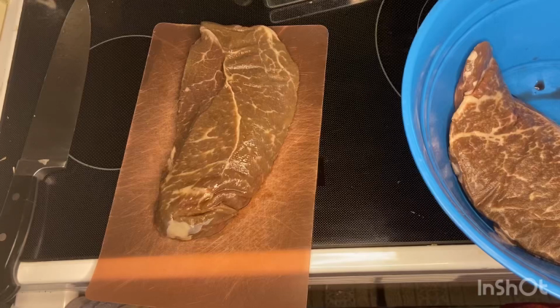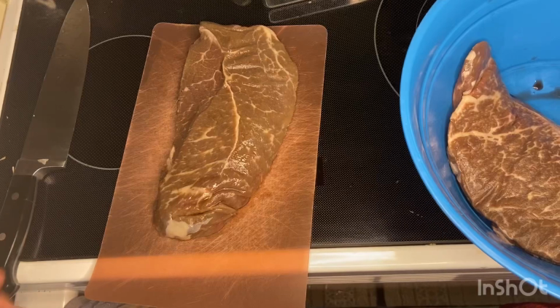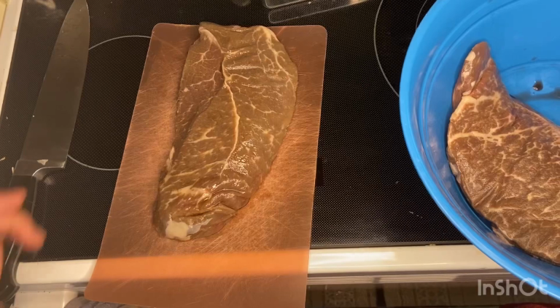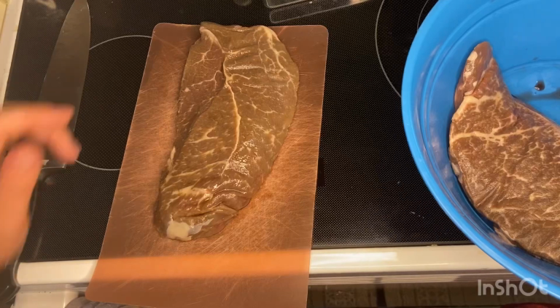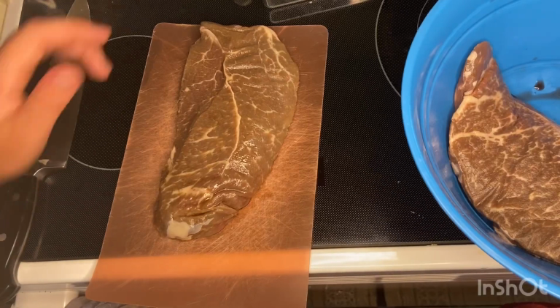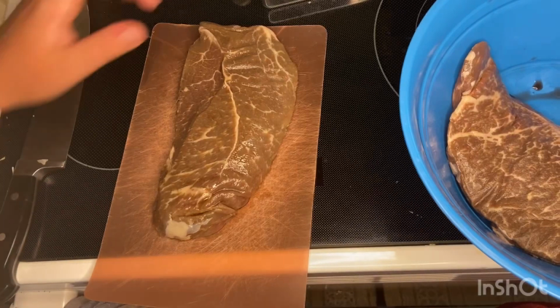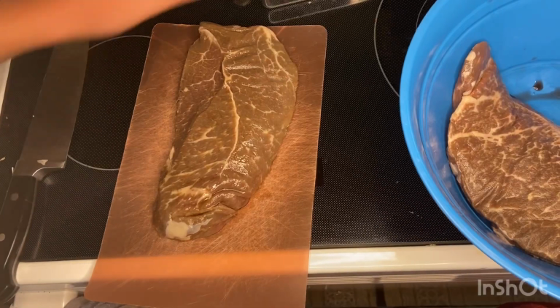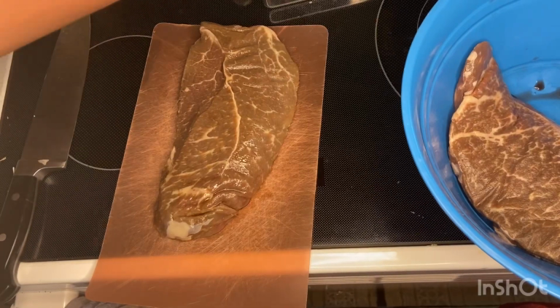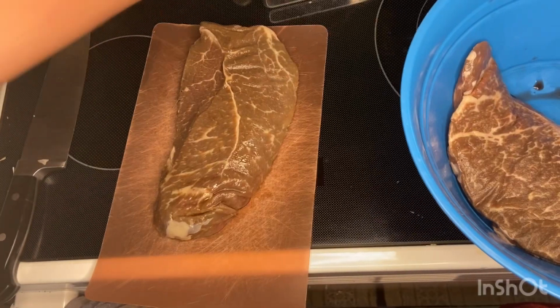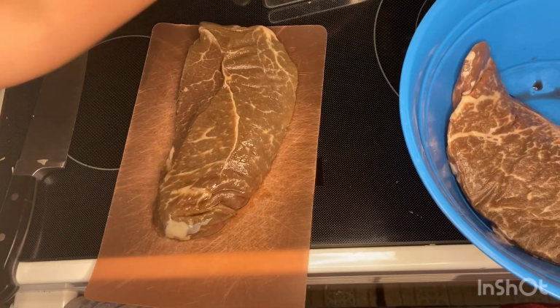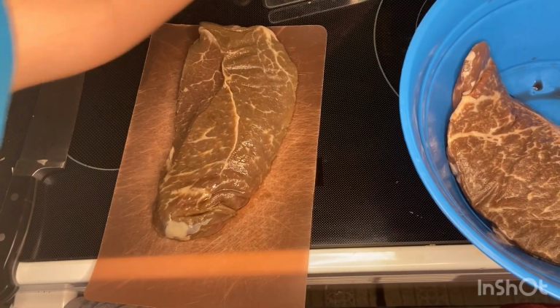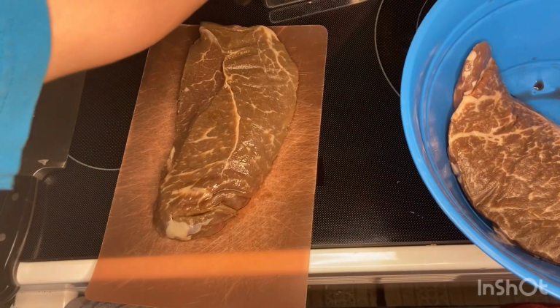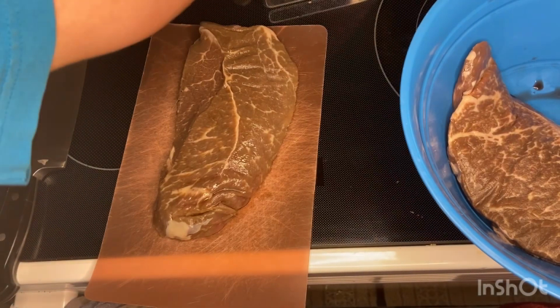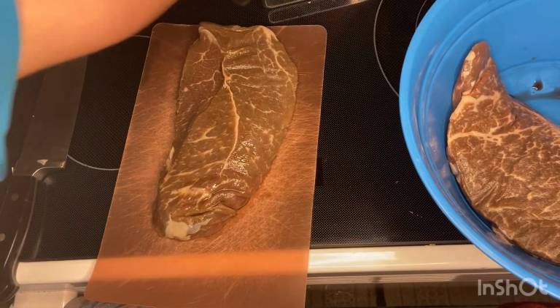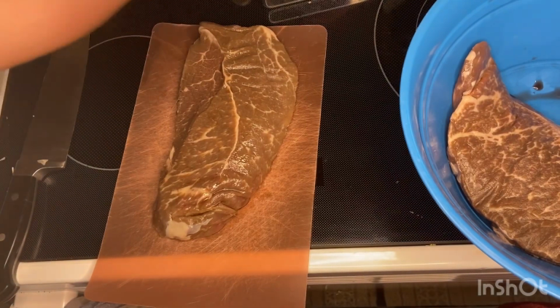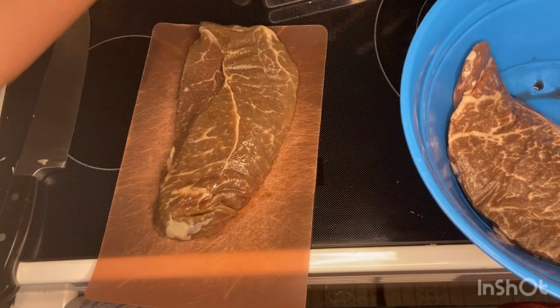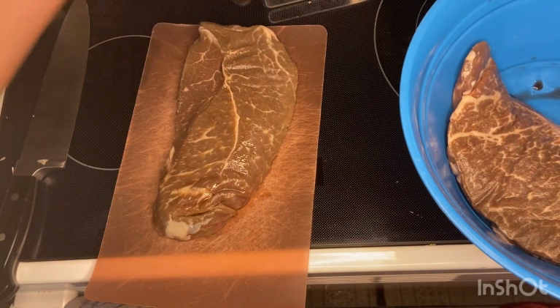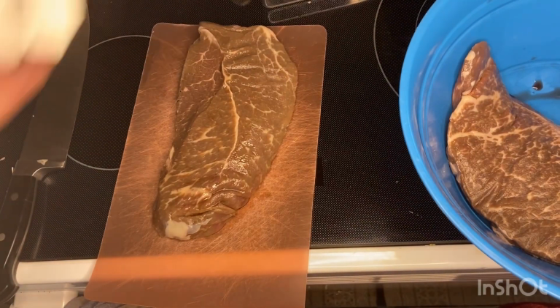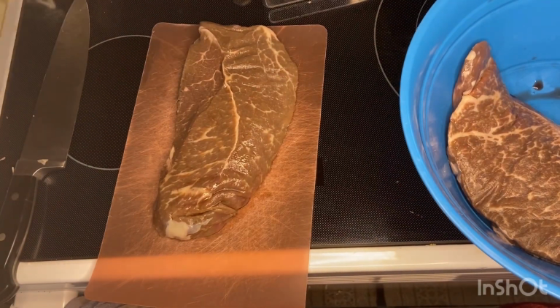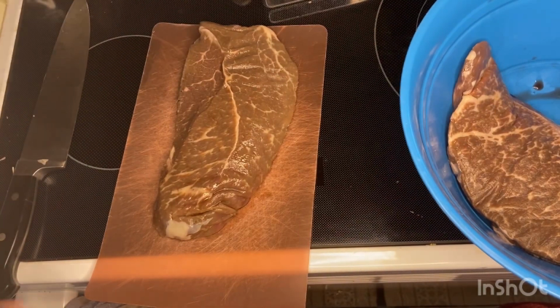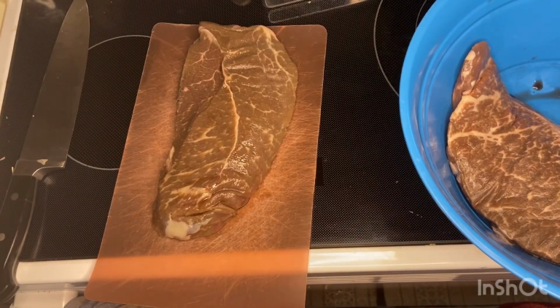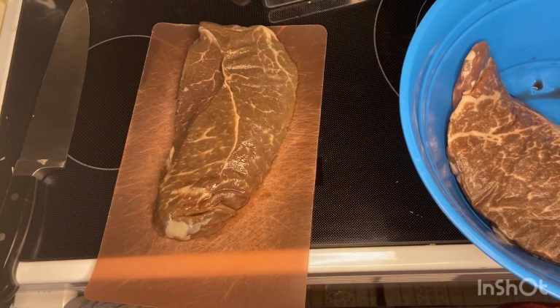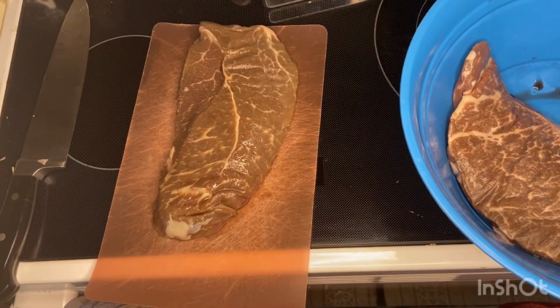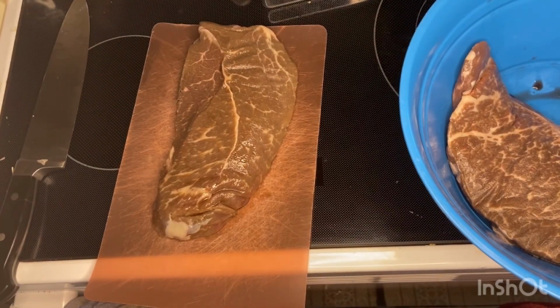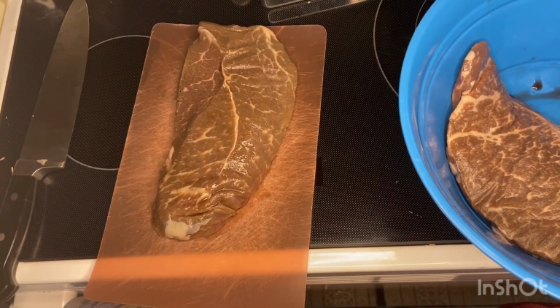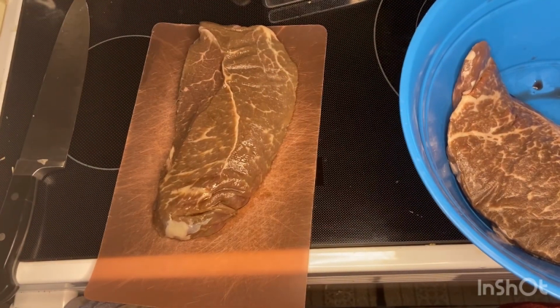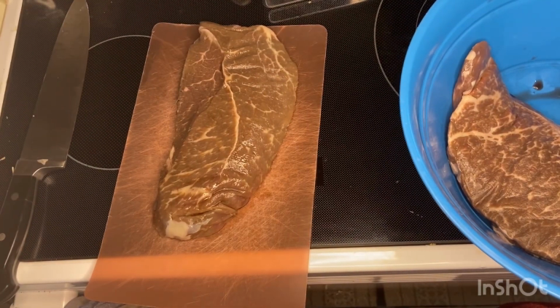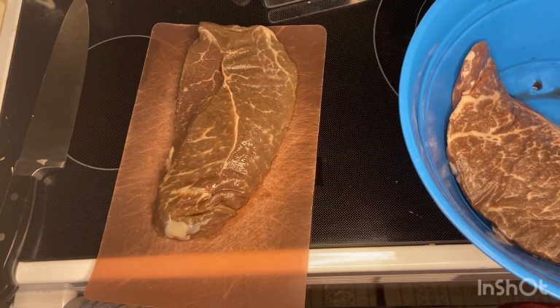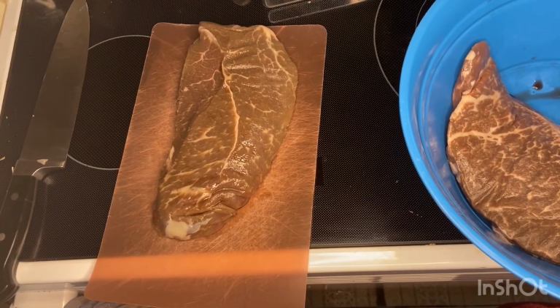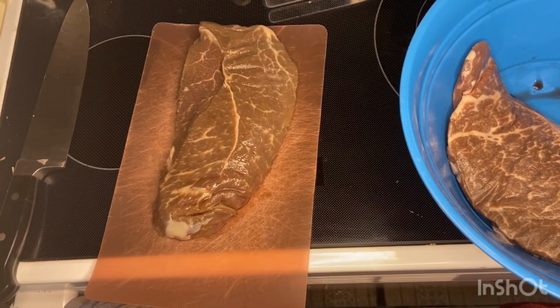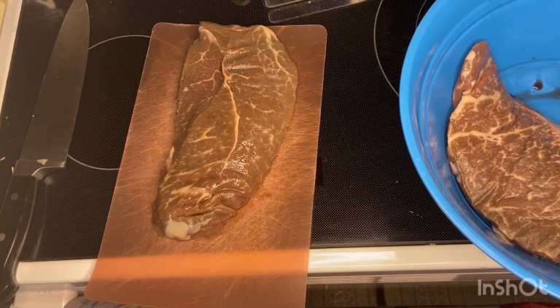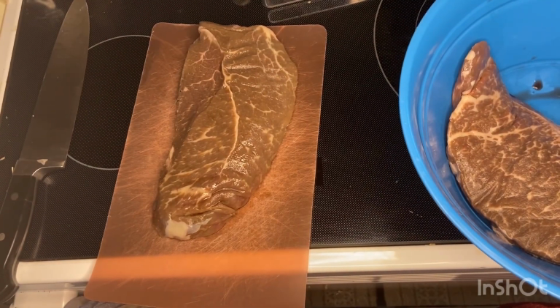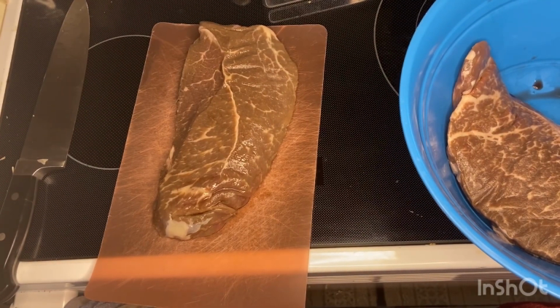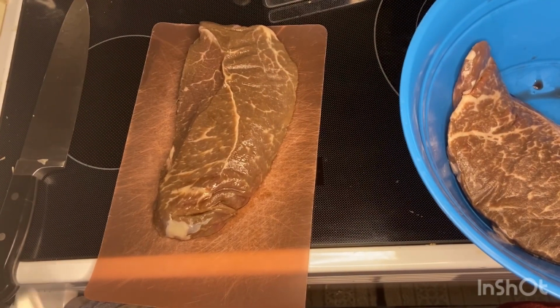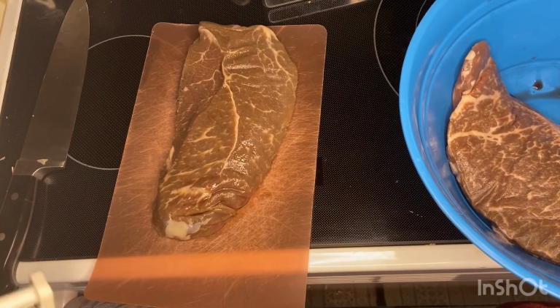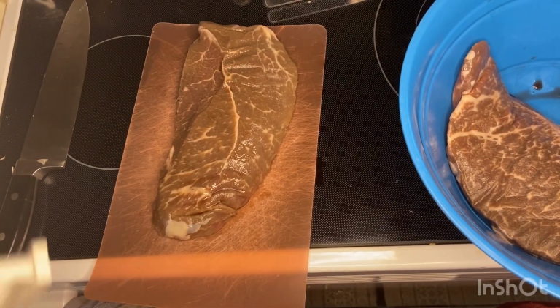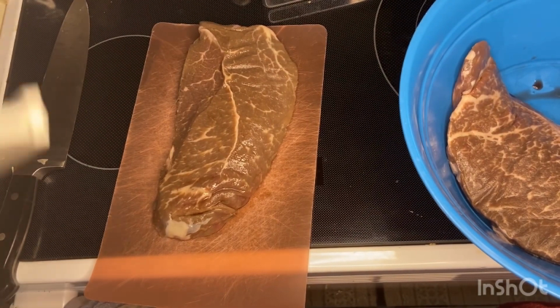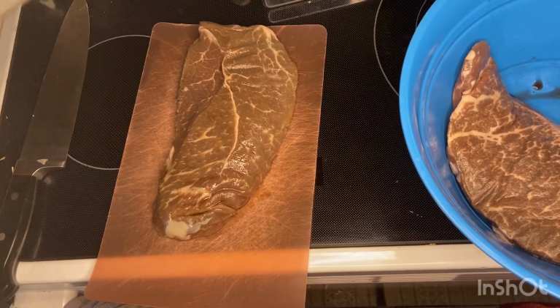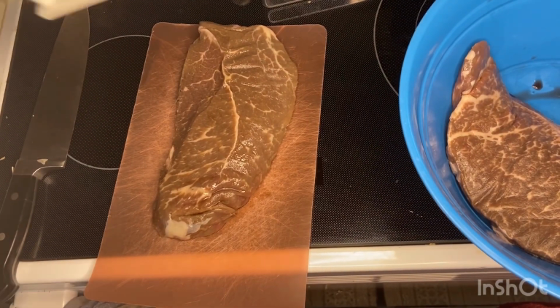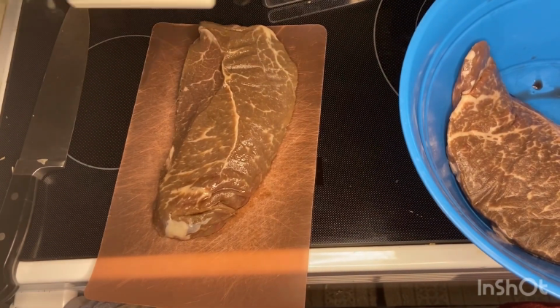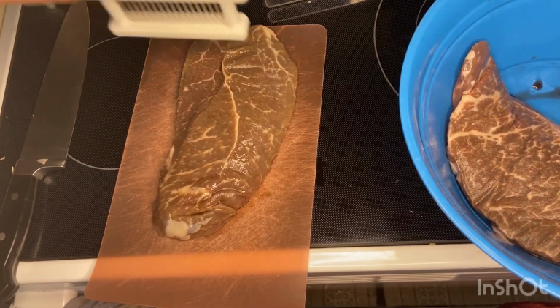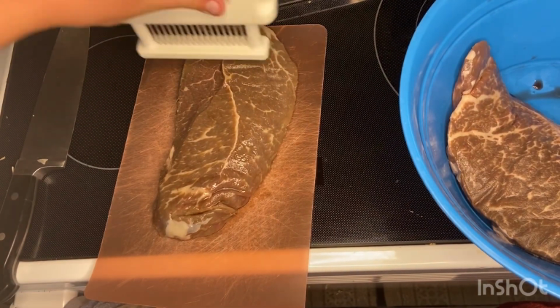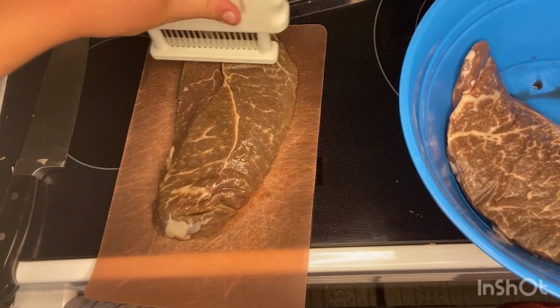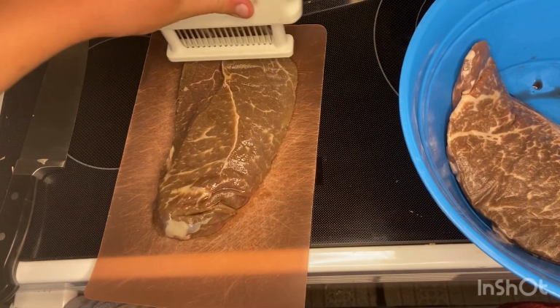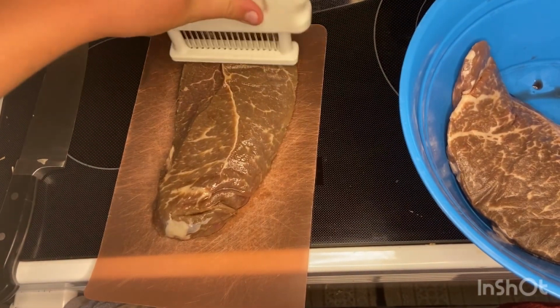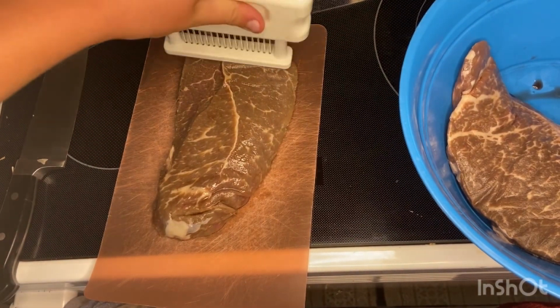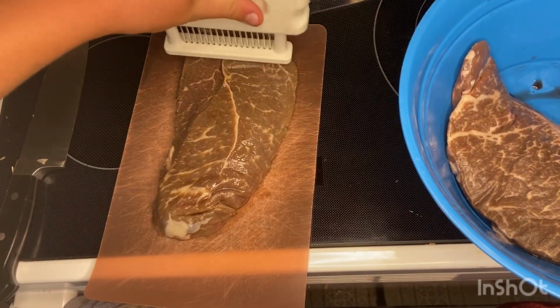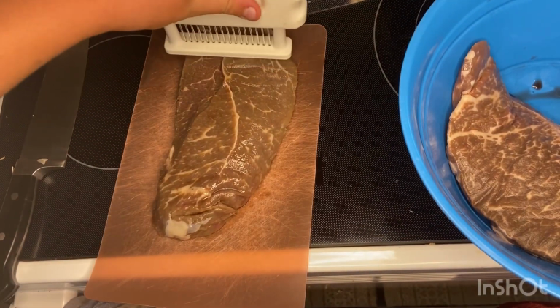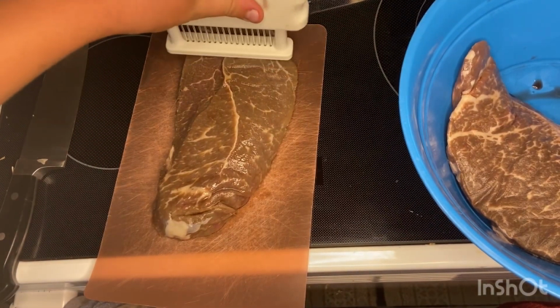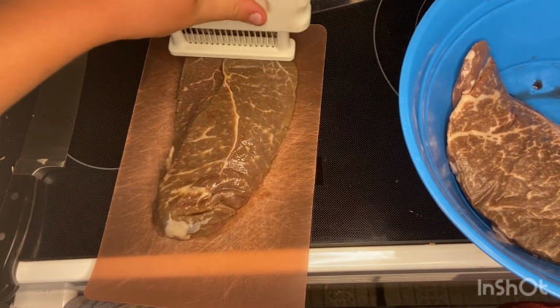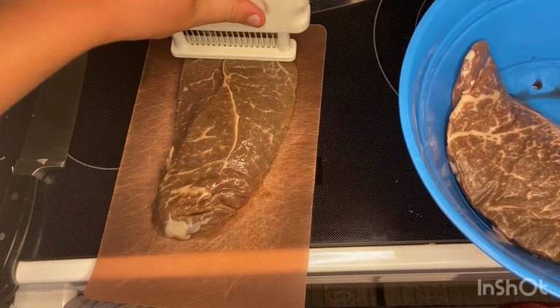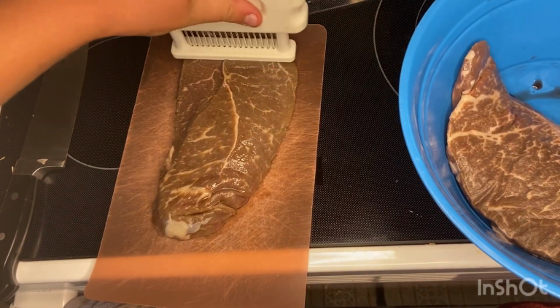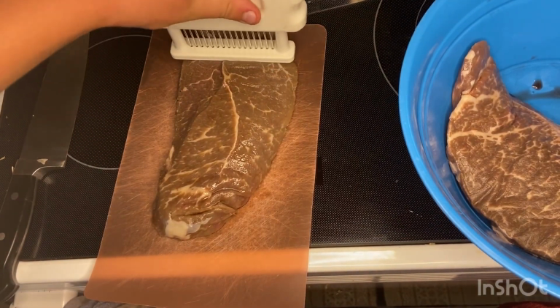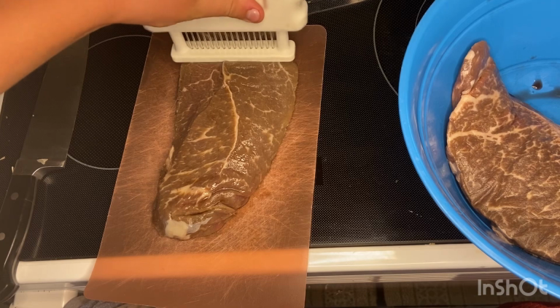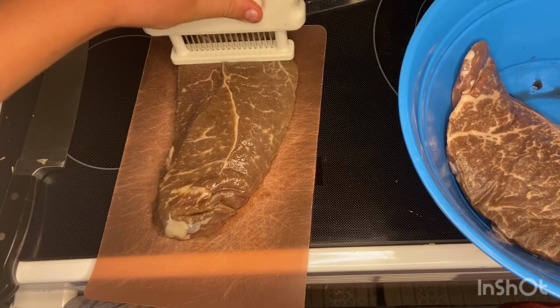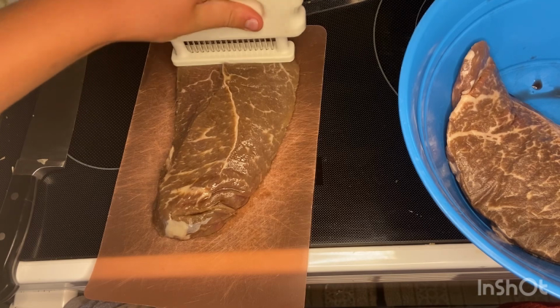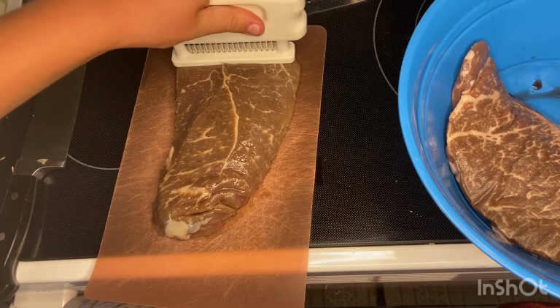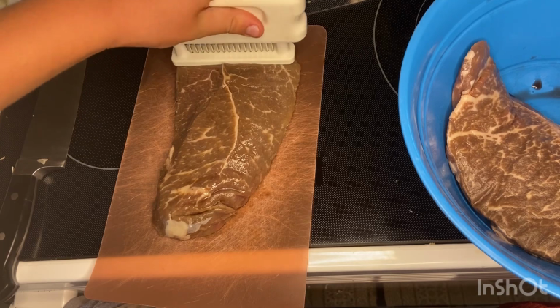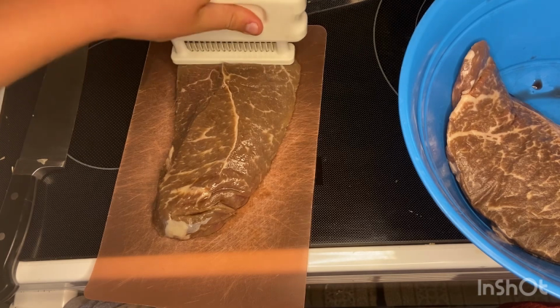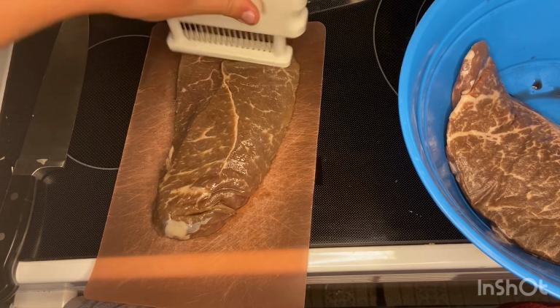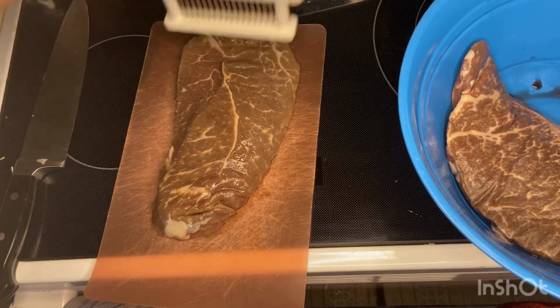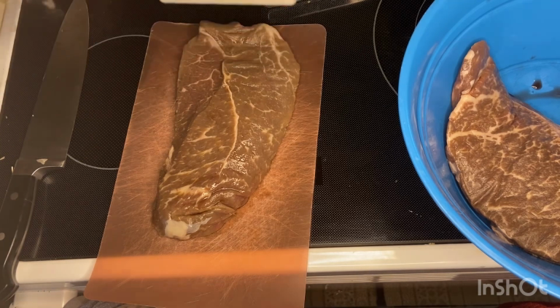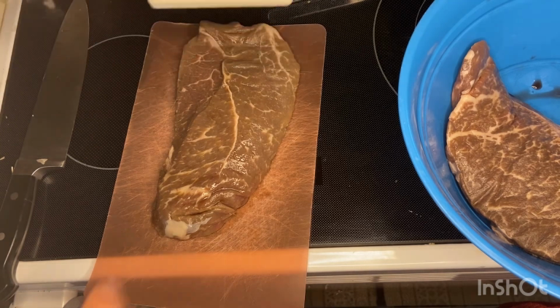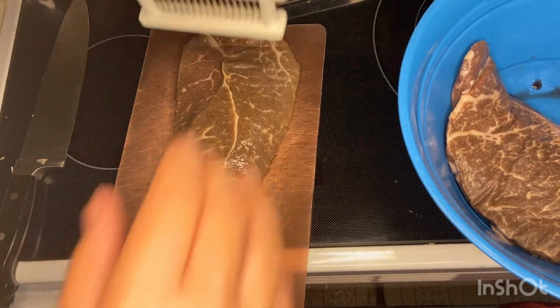Today I'm making steak tacos, but before I season it and let it marinate, I'm going to put some holes in it to tenderize it.